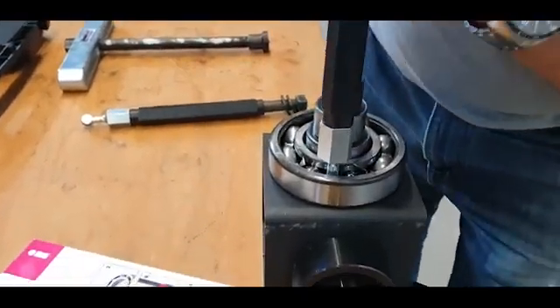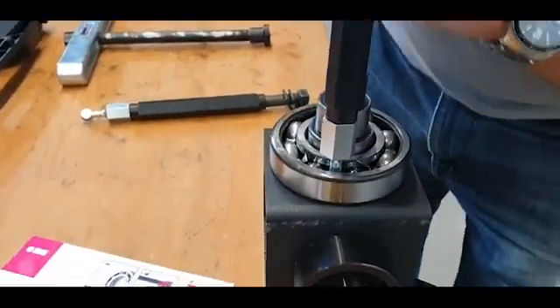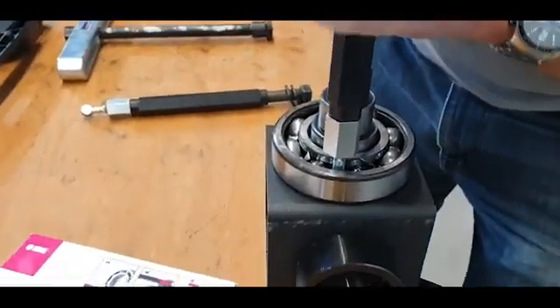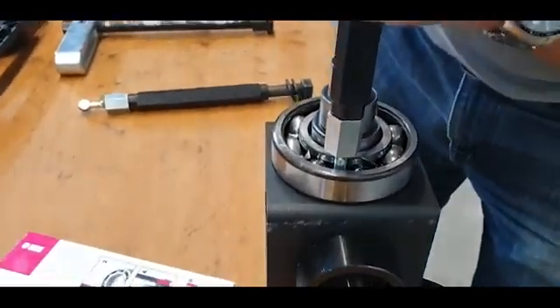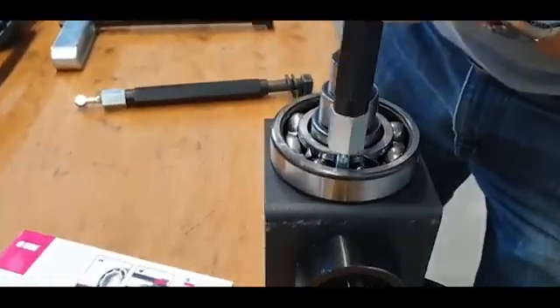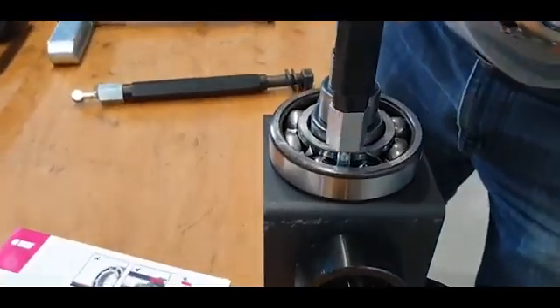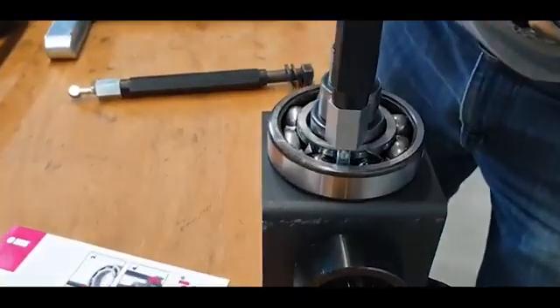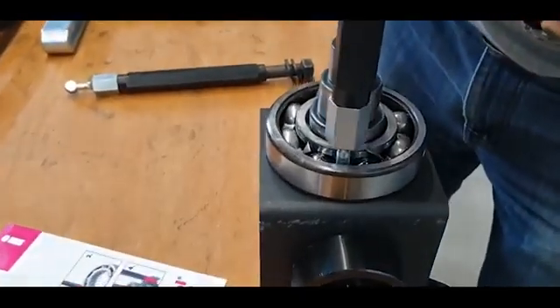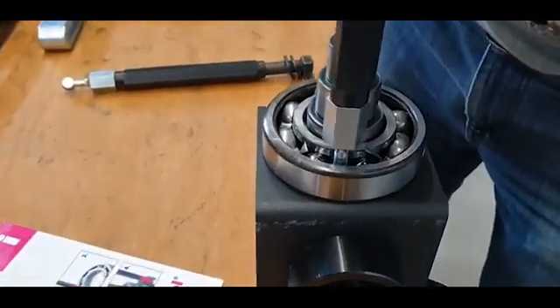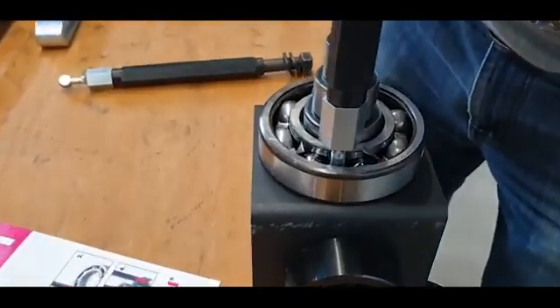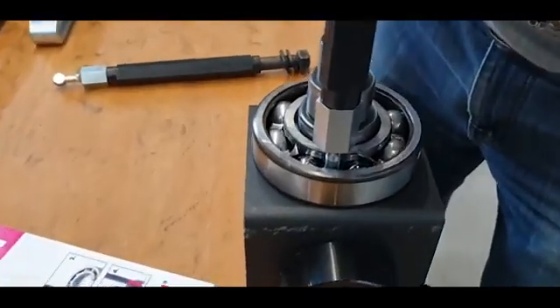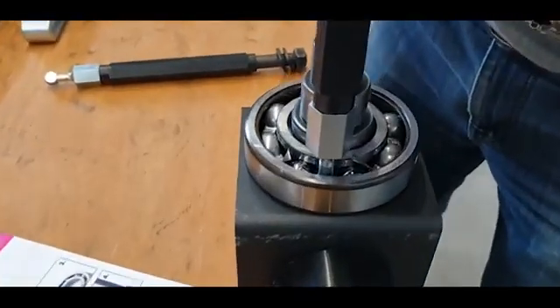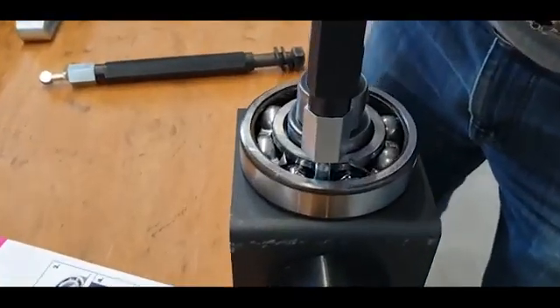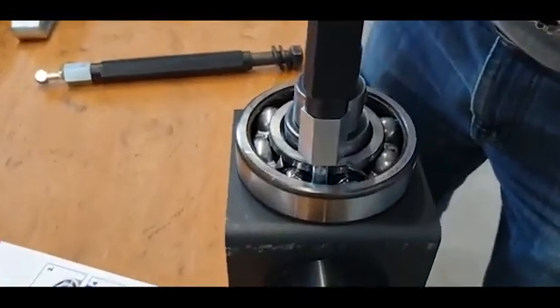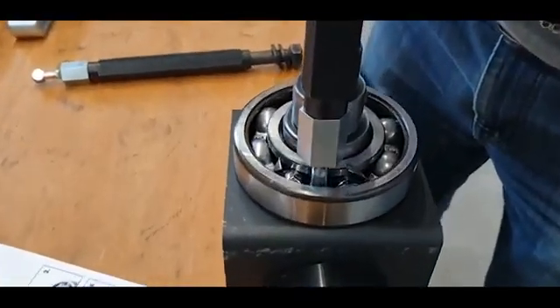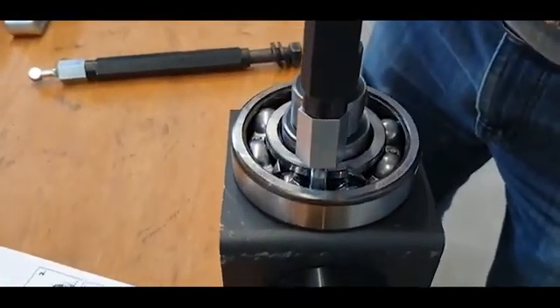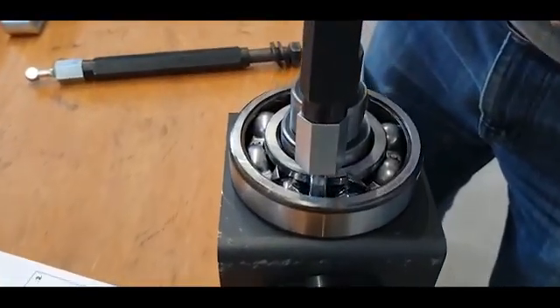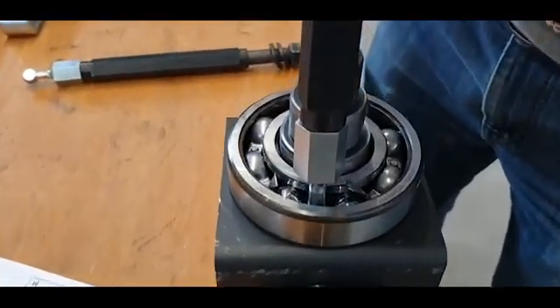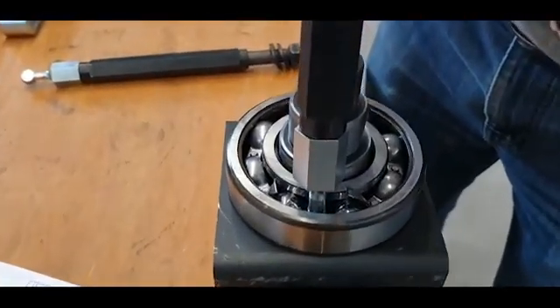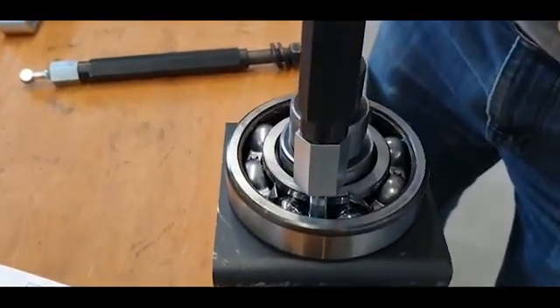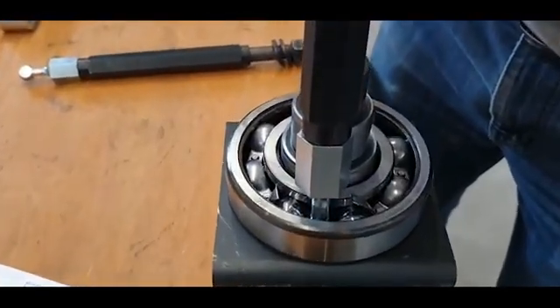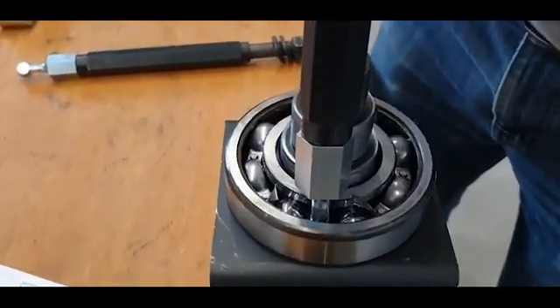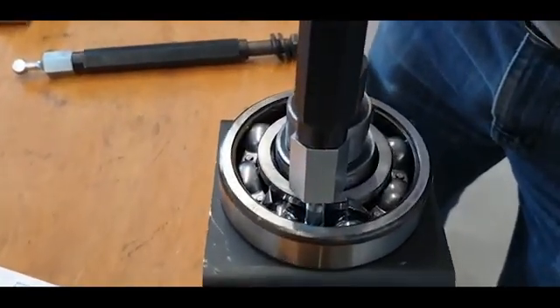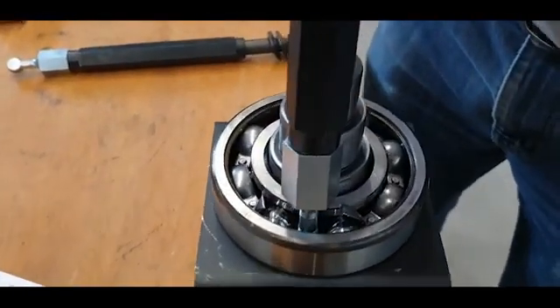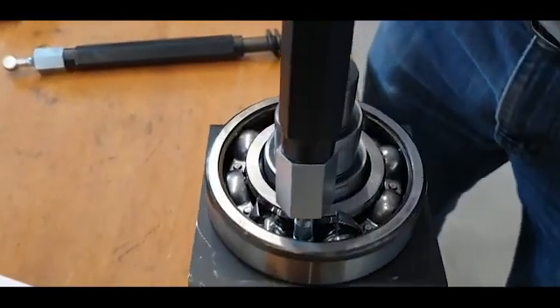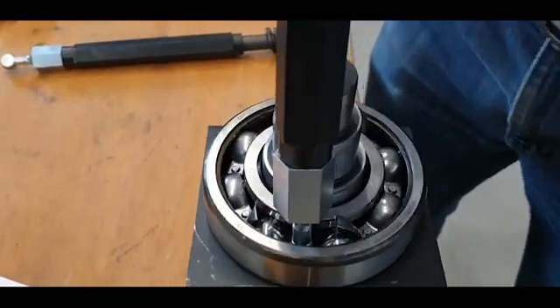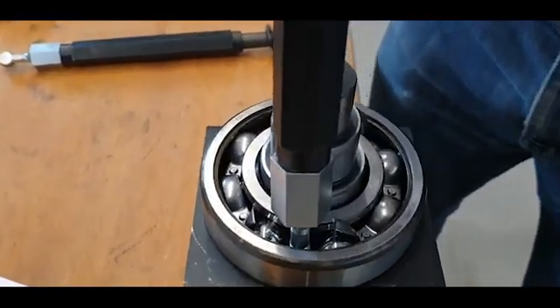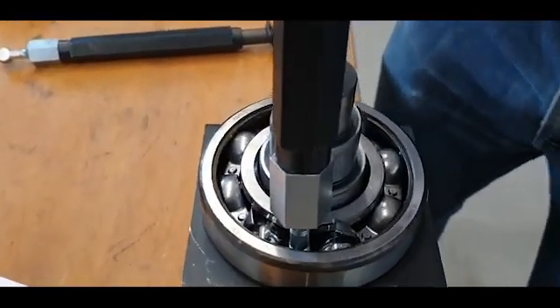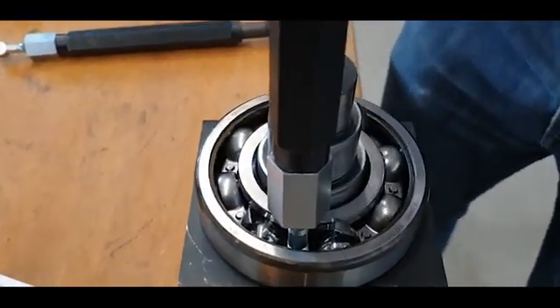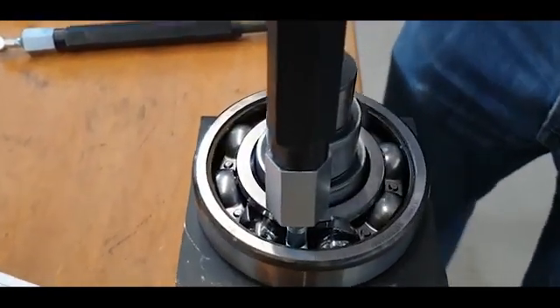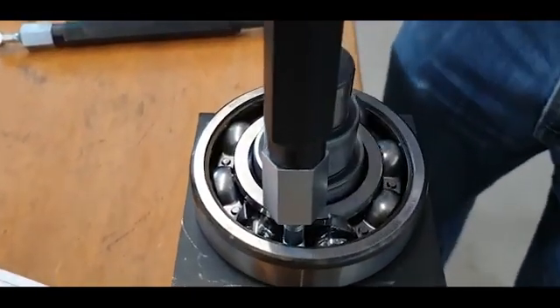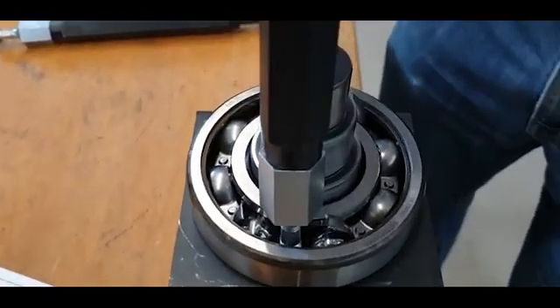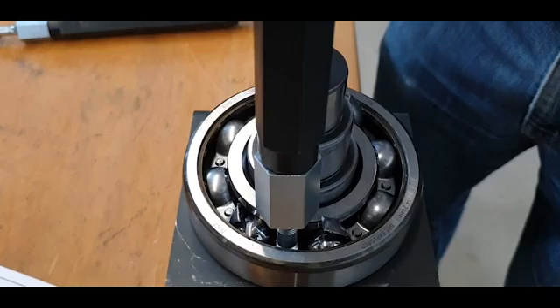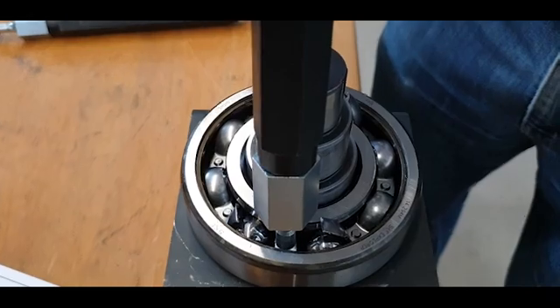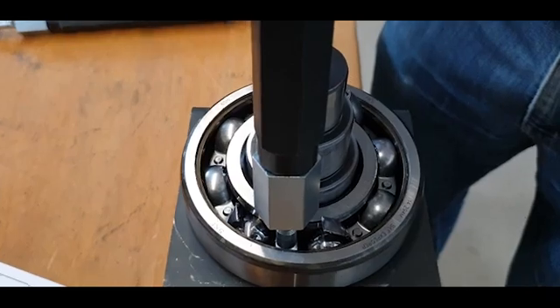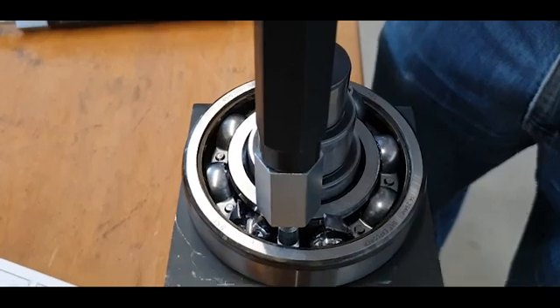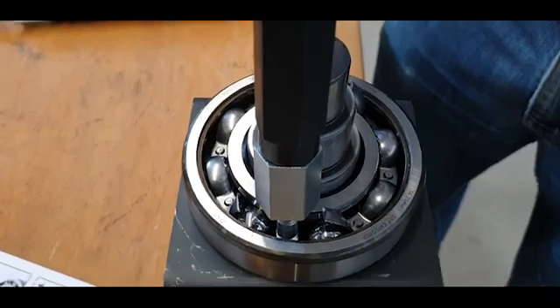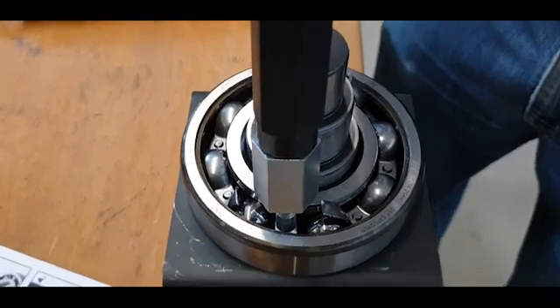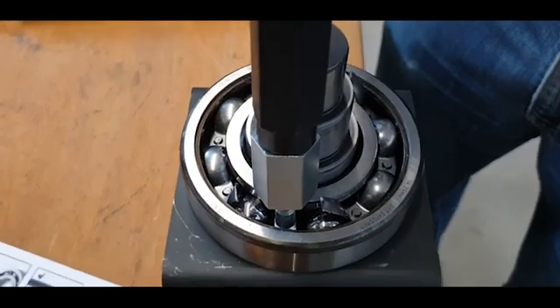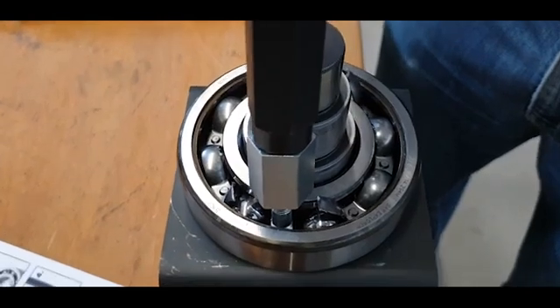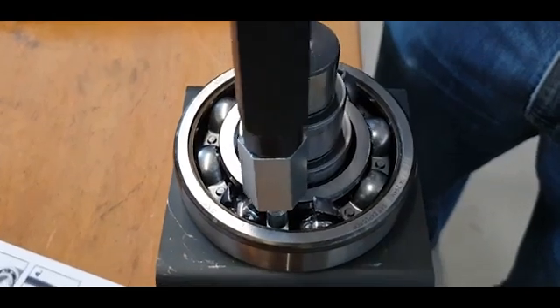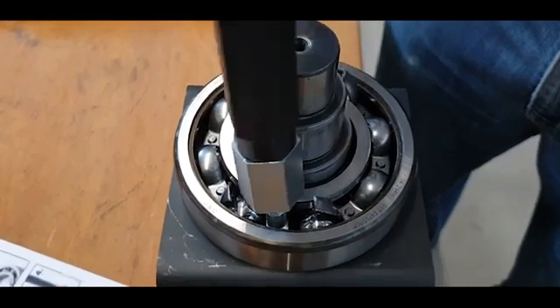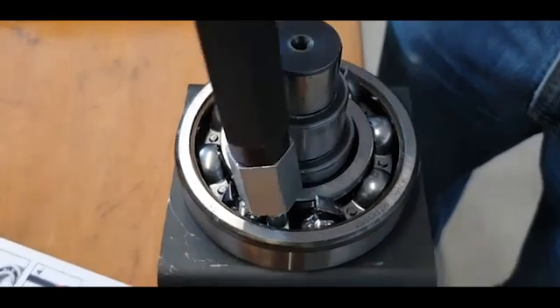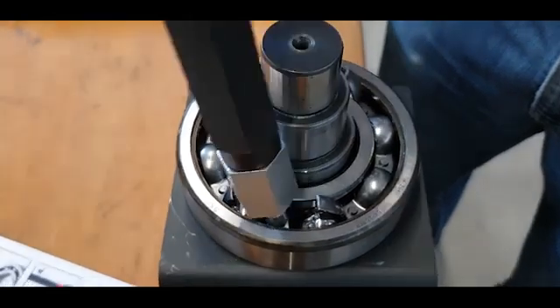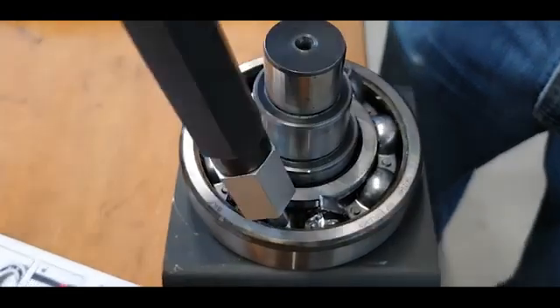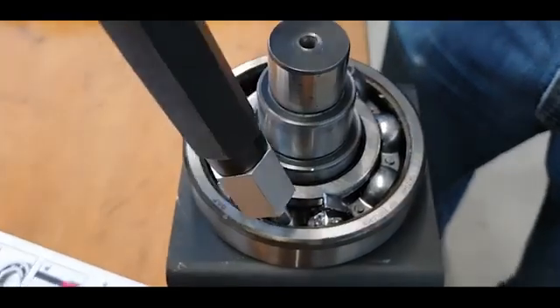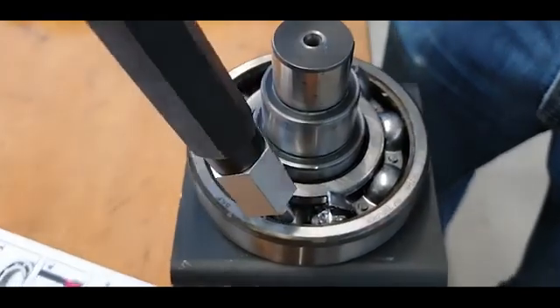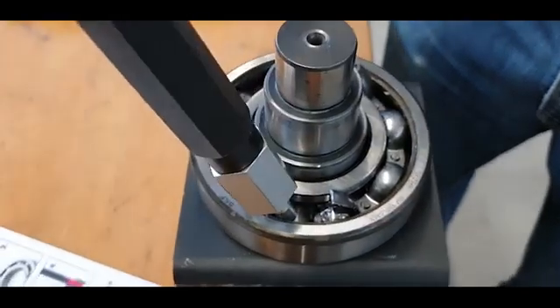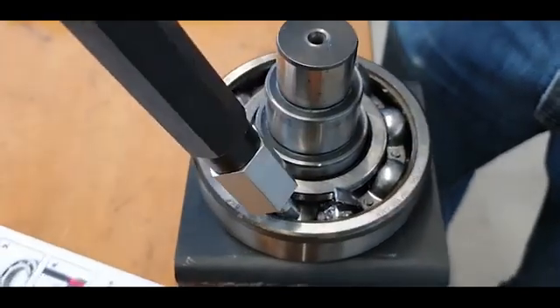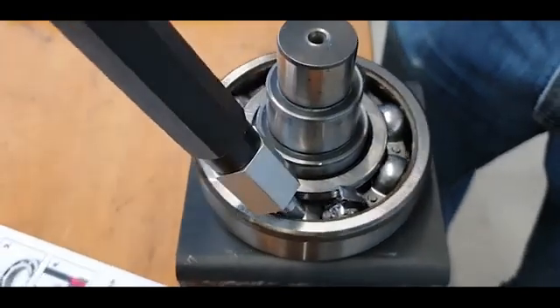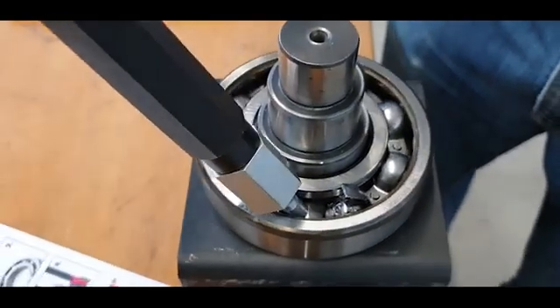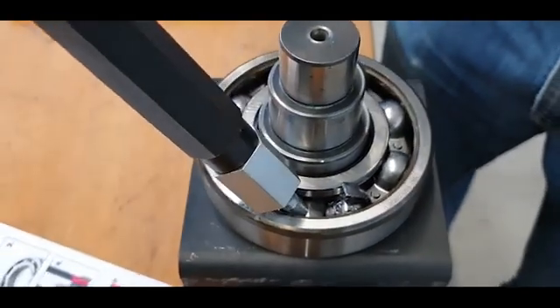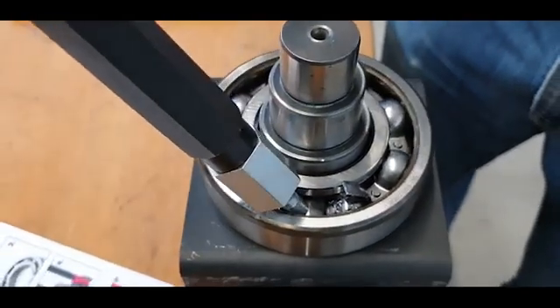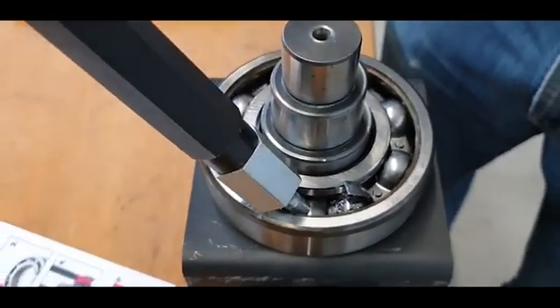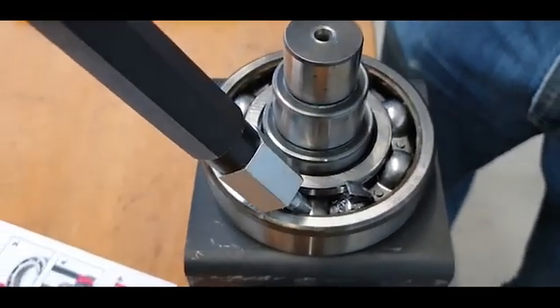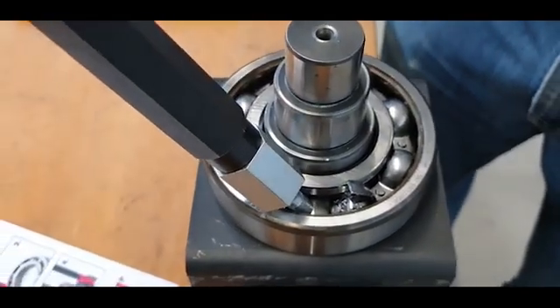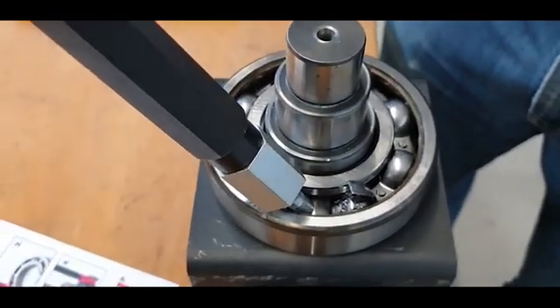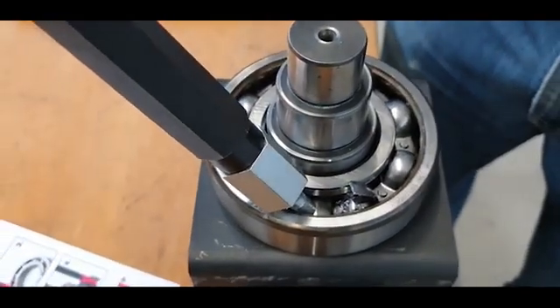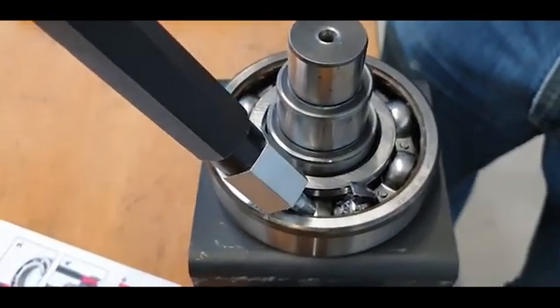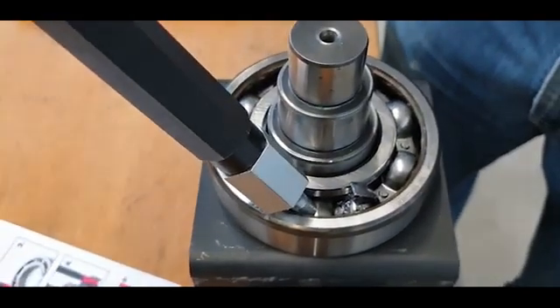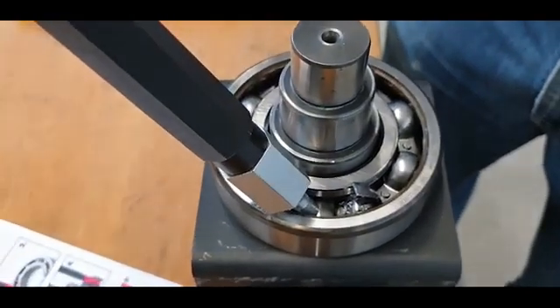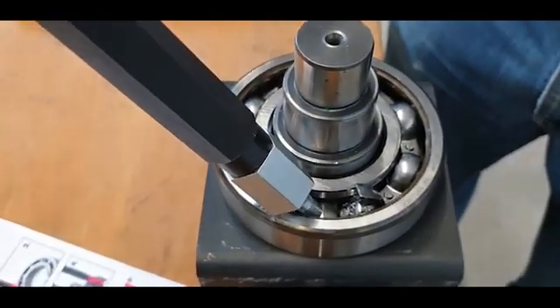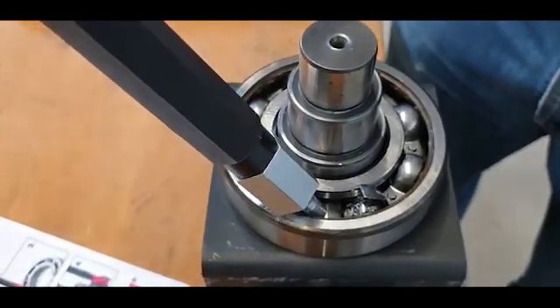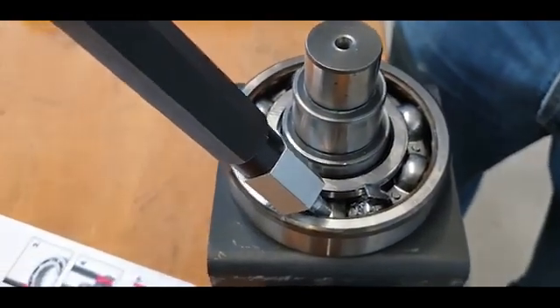Afterwards, you push the ball adapters into the bearing races and rotate them 90 degrees to ensure a secure hold.